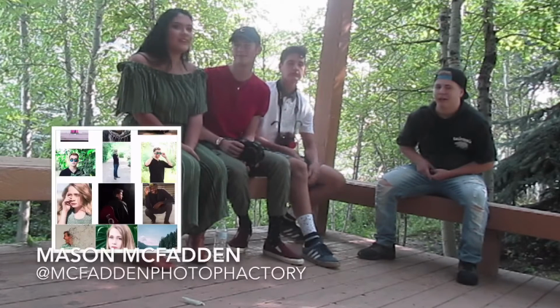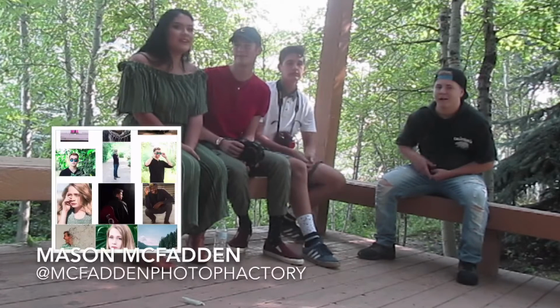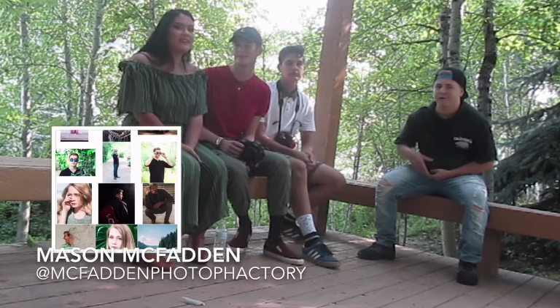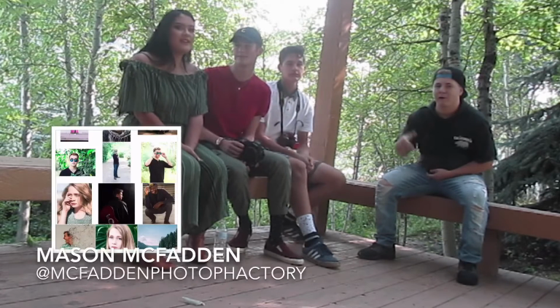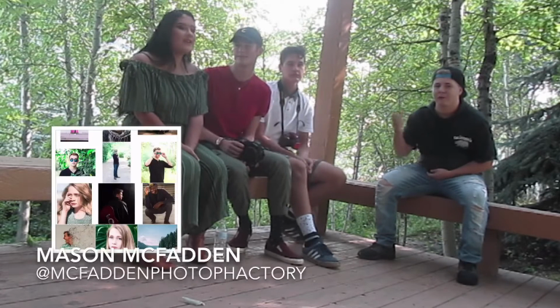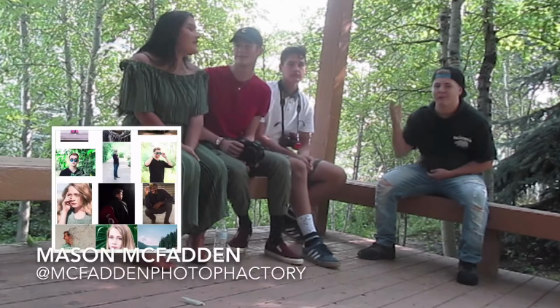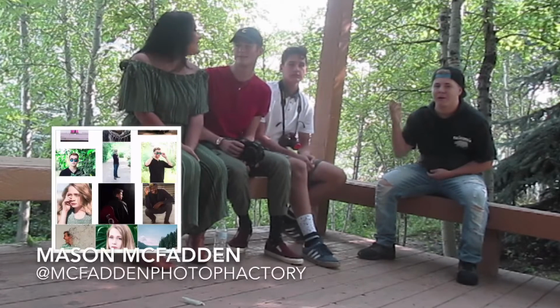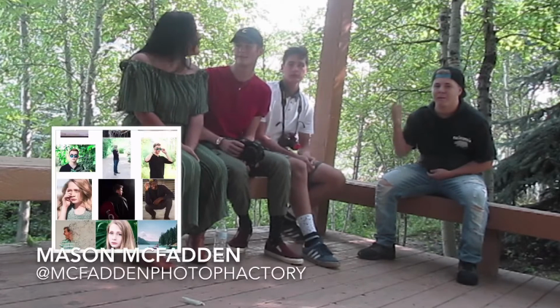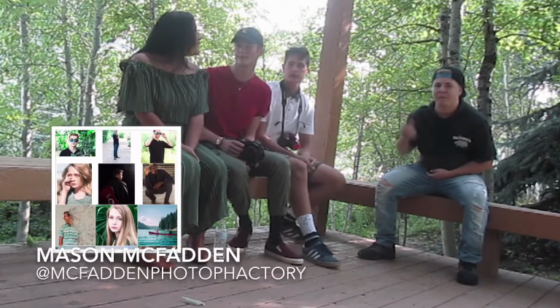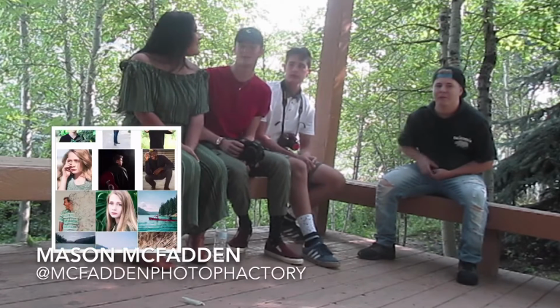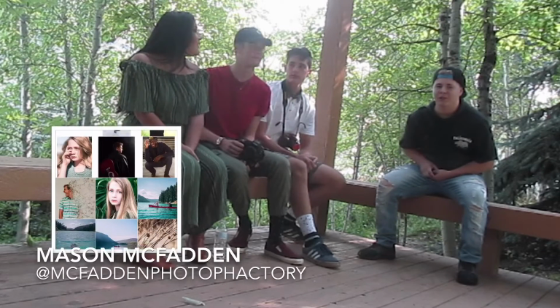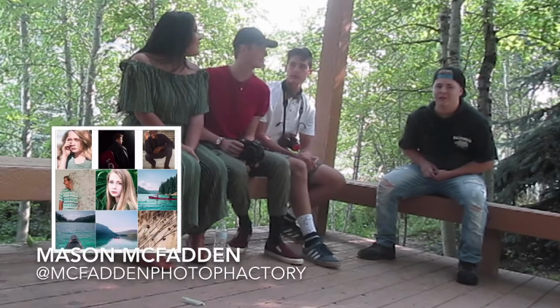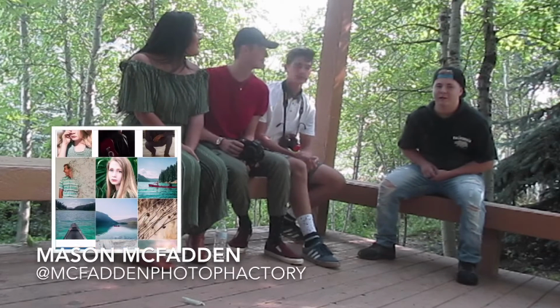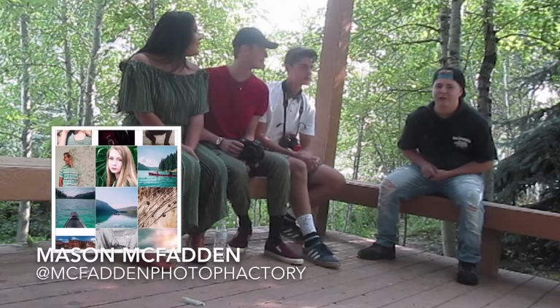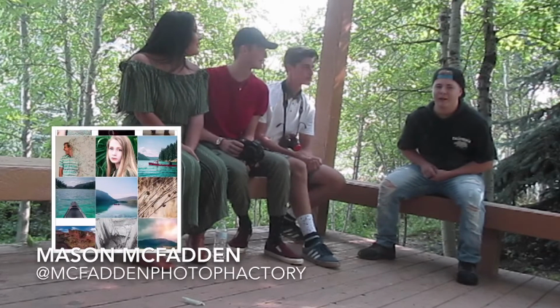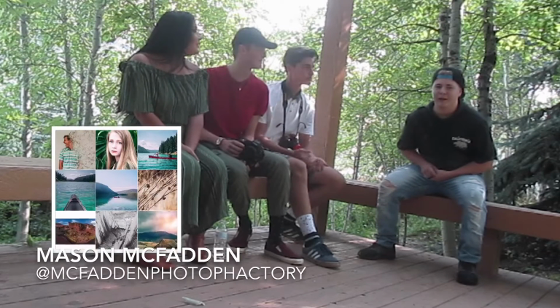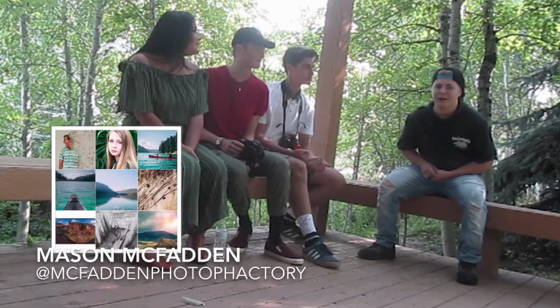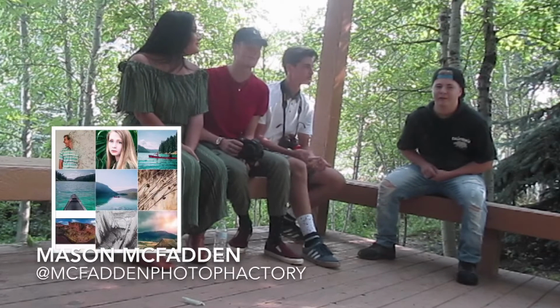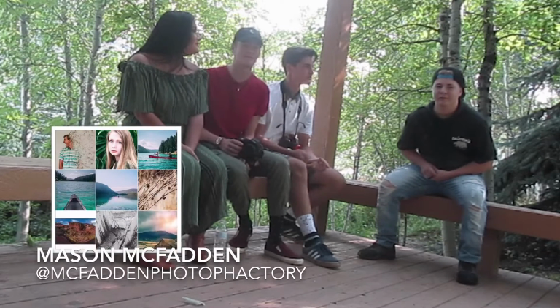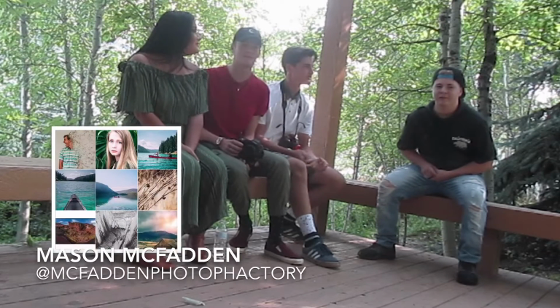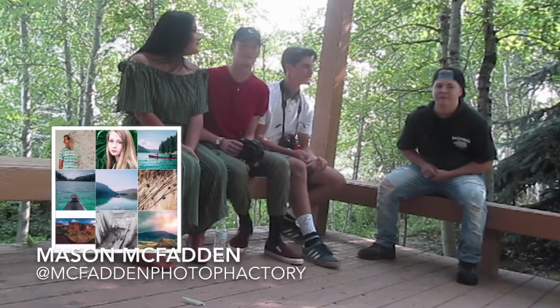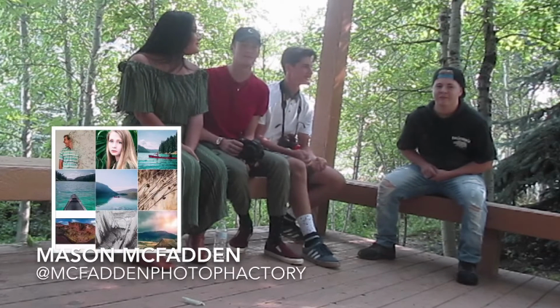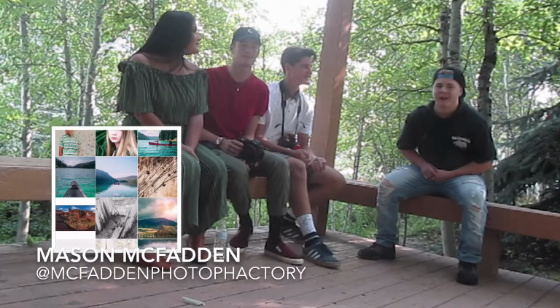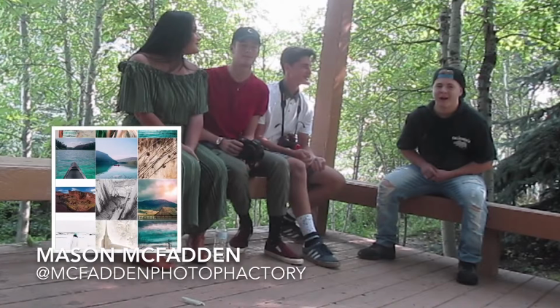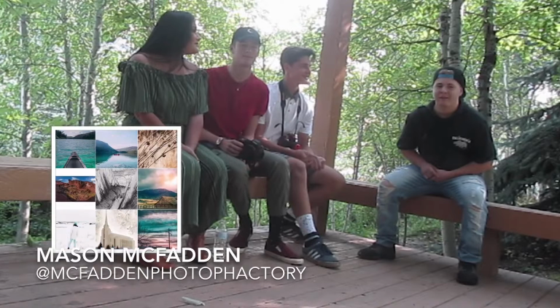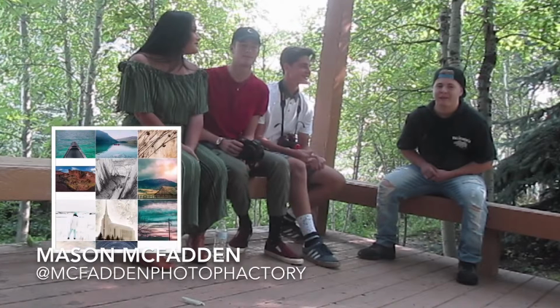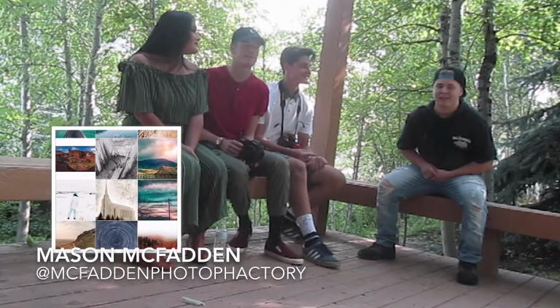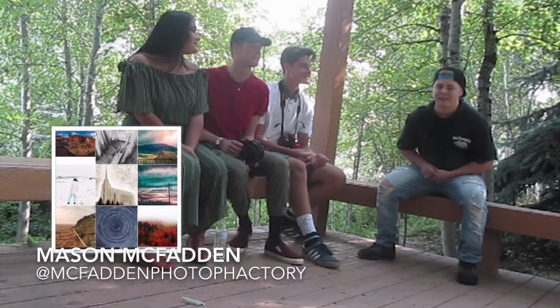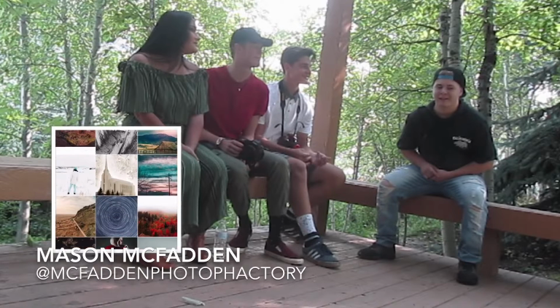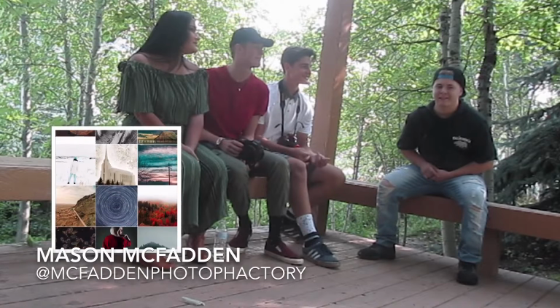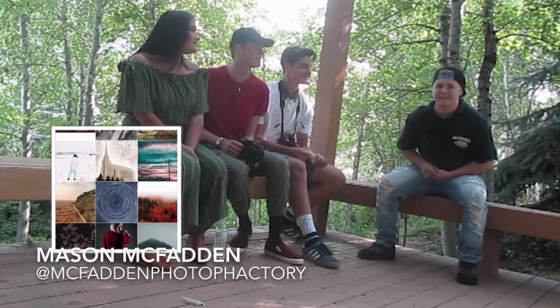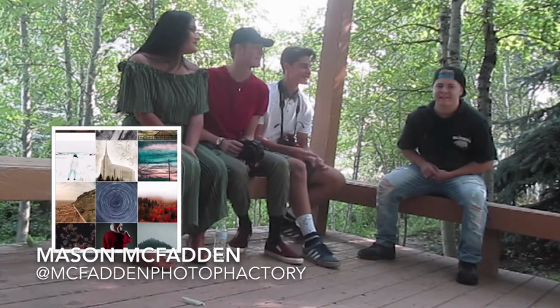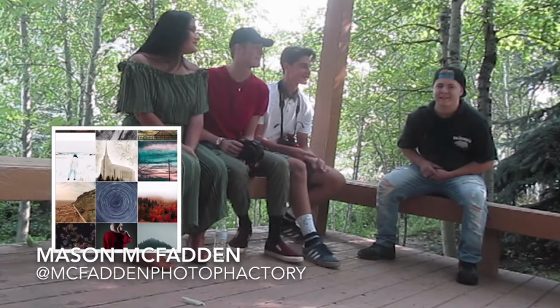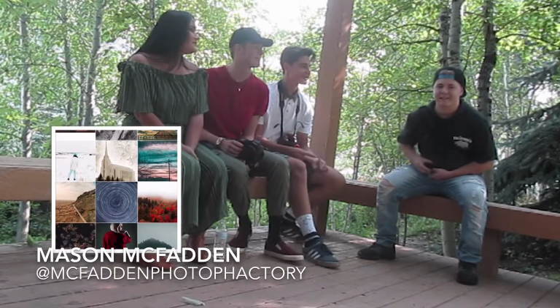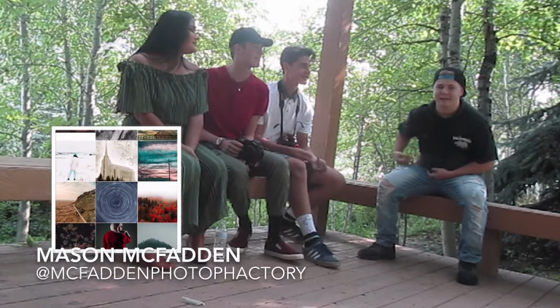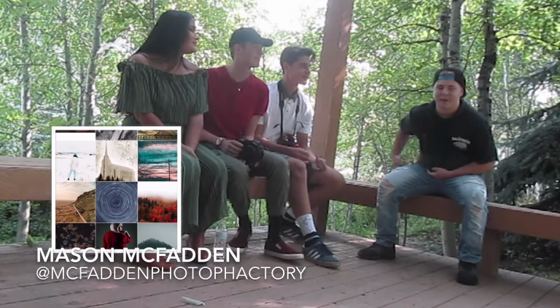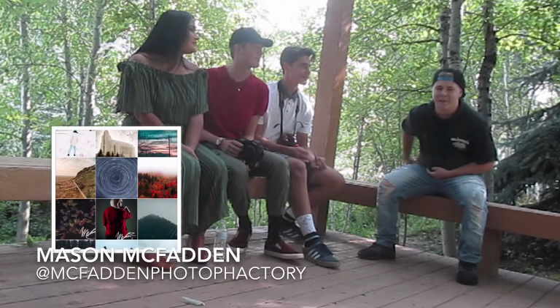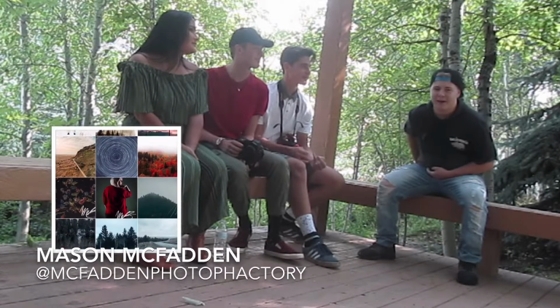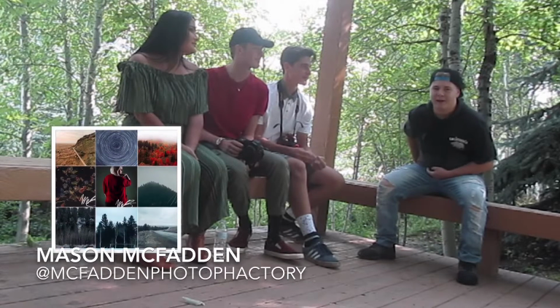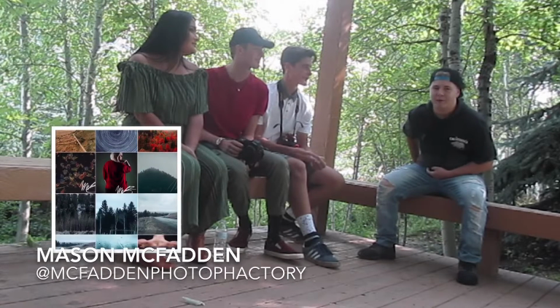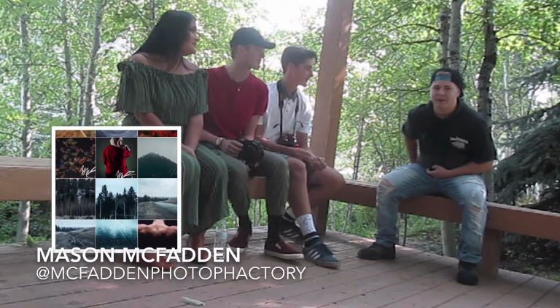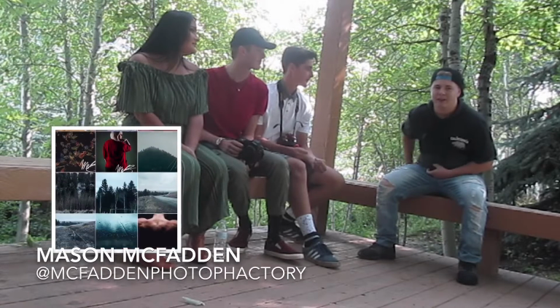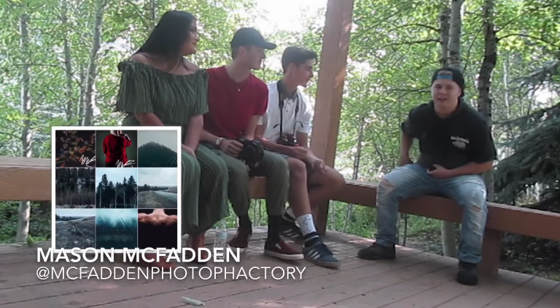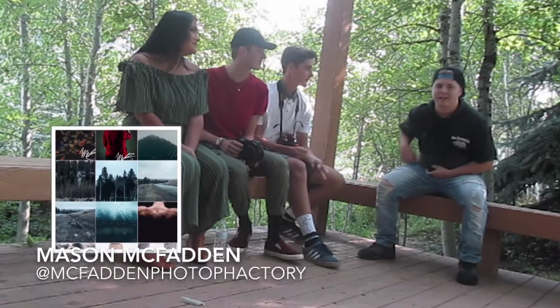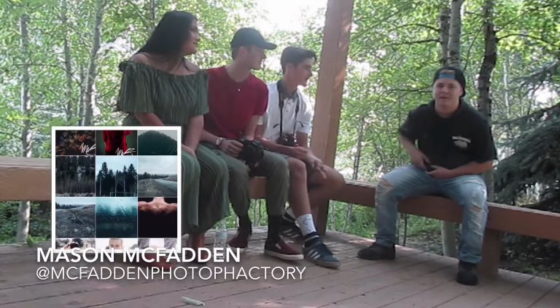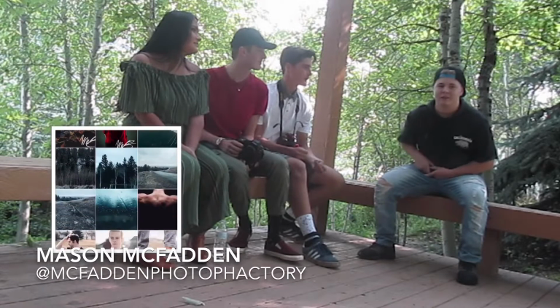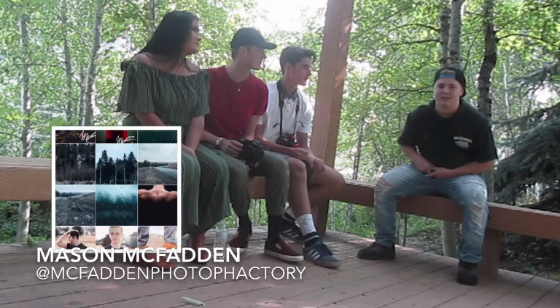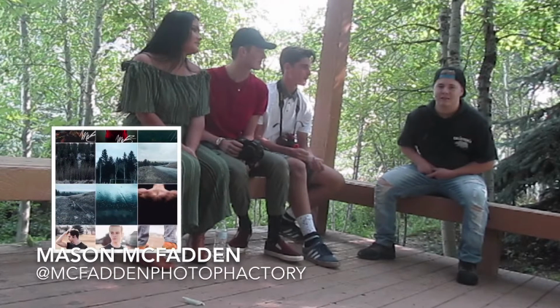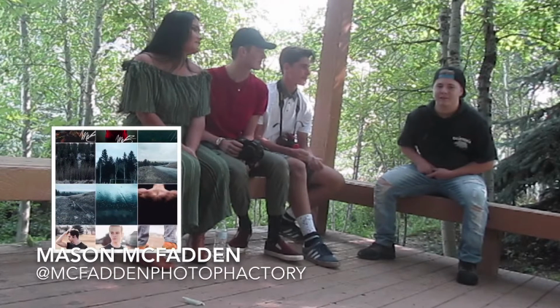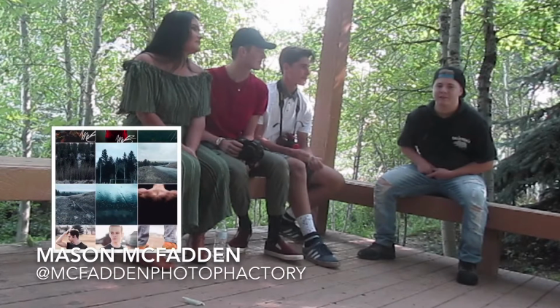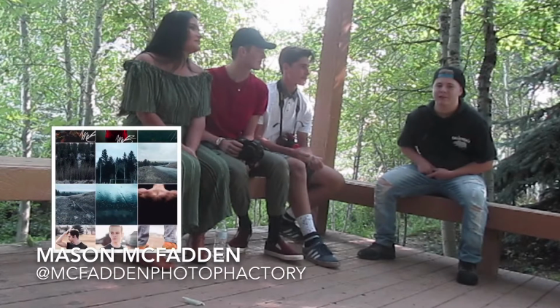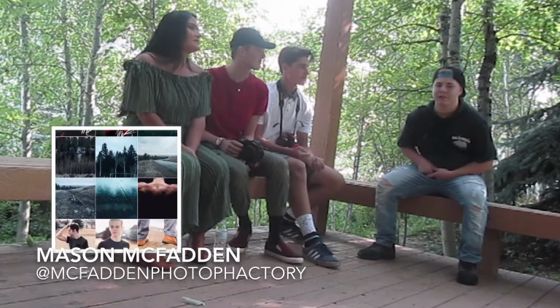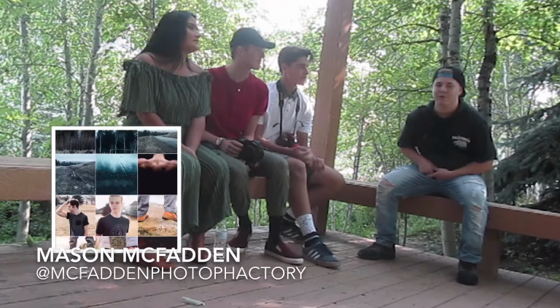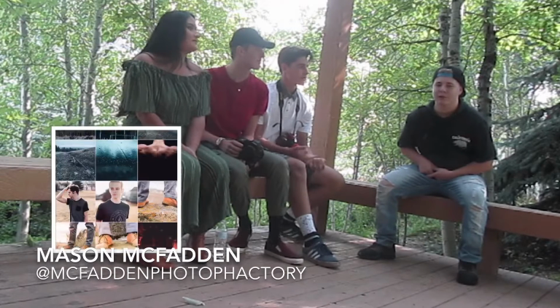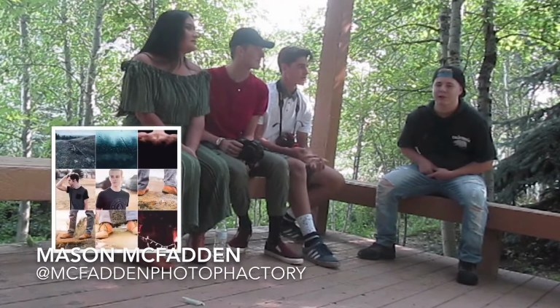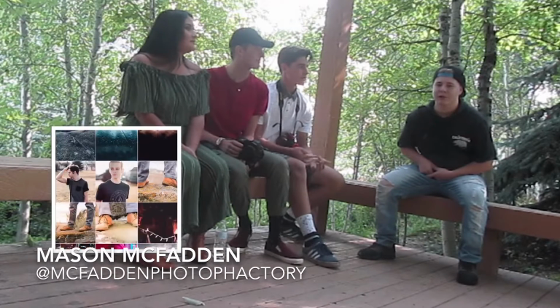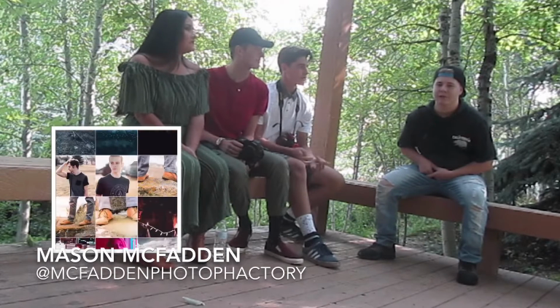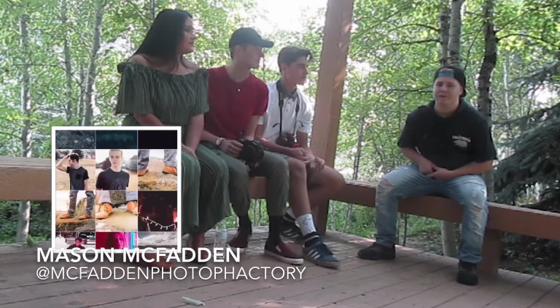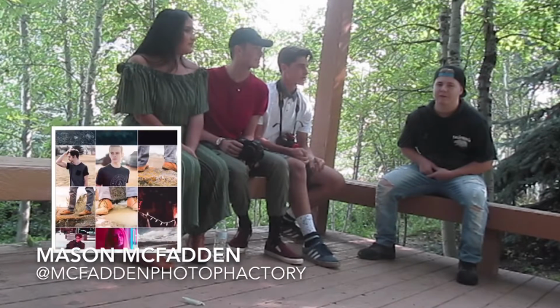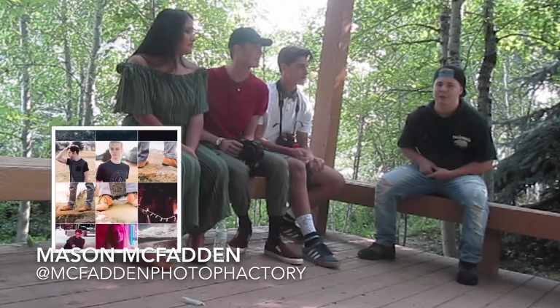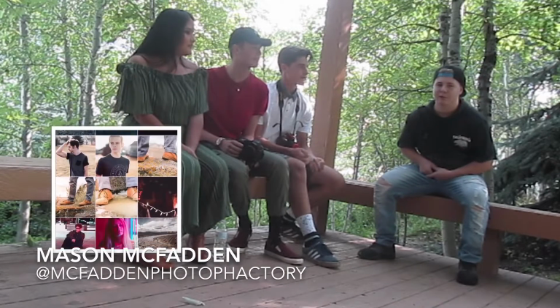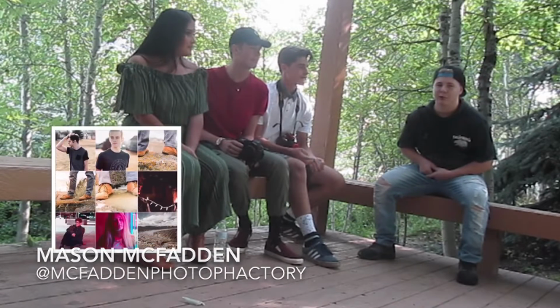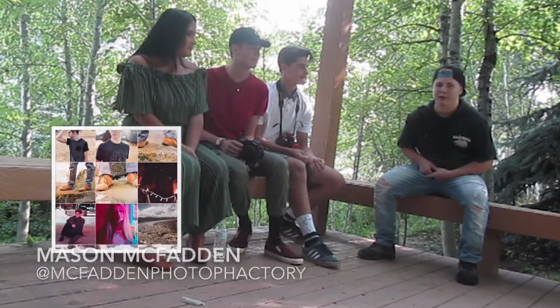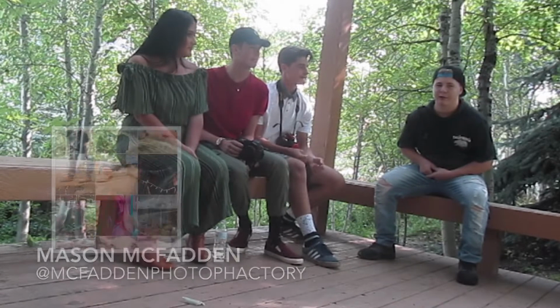And then of course I'm Mason McFadden. I've got a 60D in my bag, with a 17-50 f/2.8 and a 50mm 1.8.